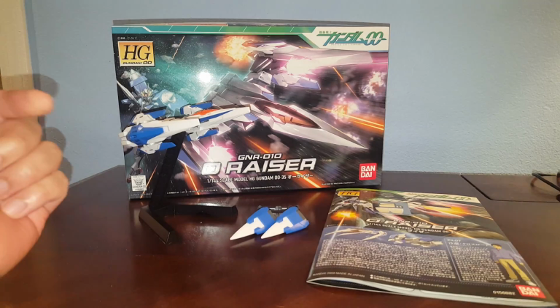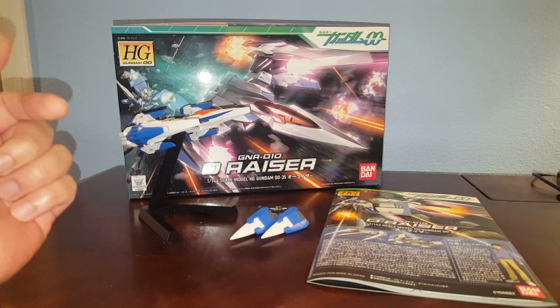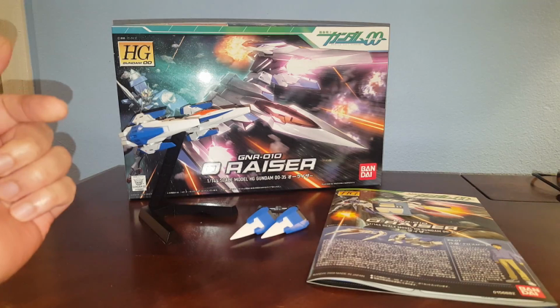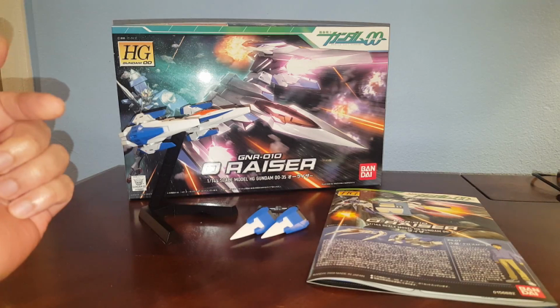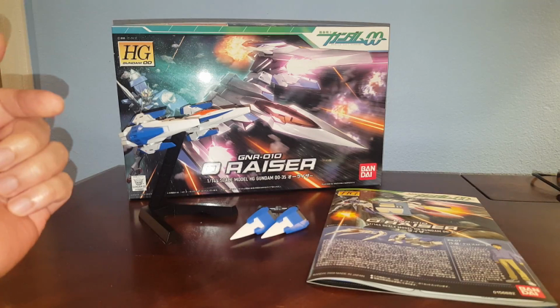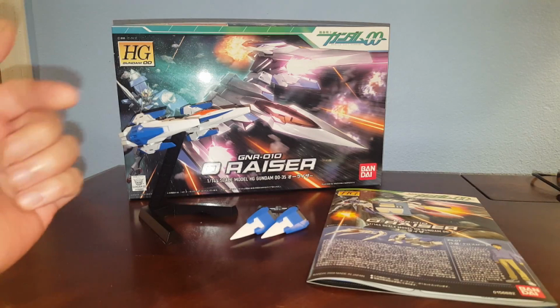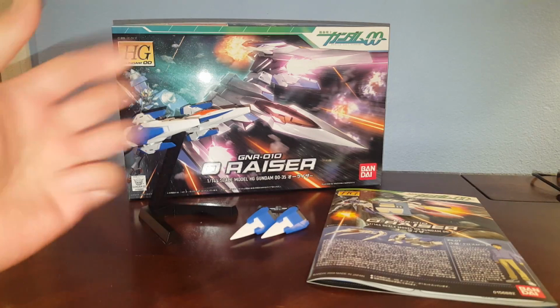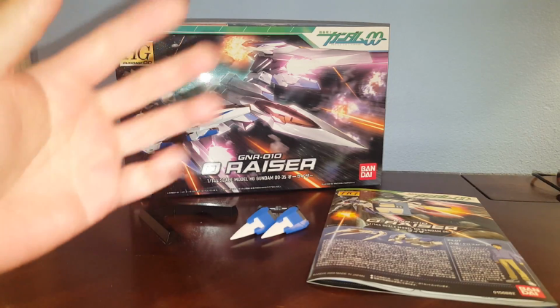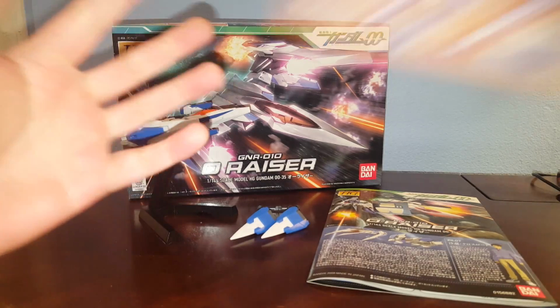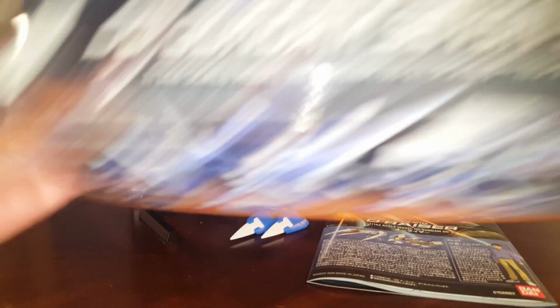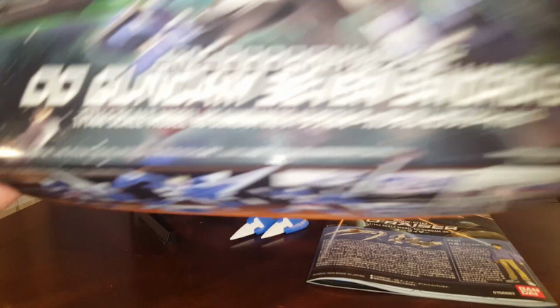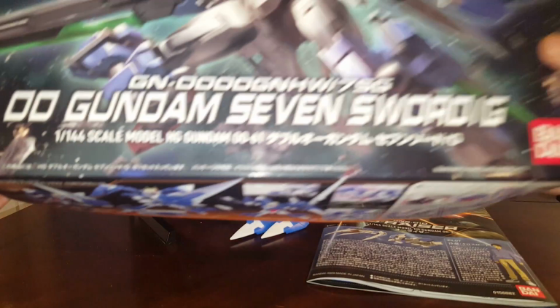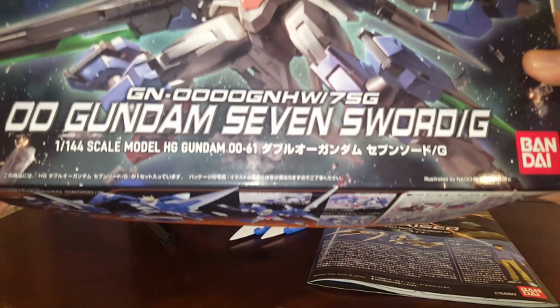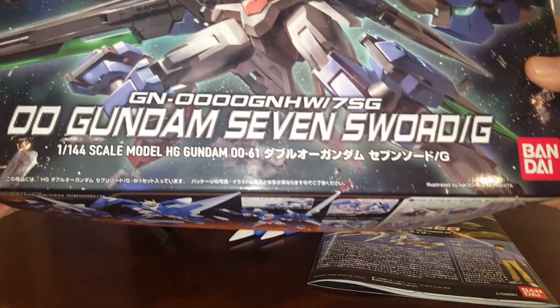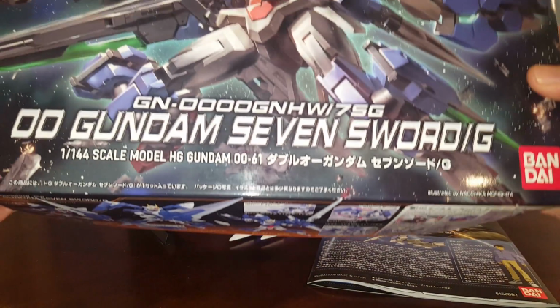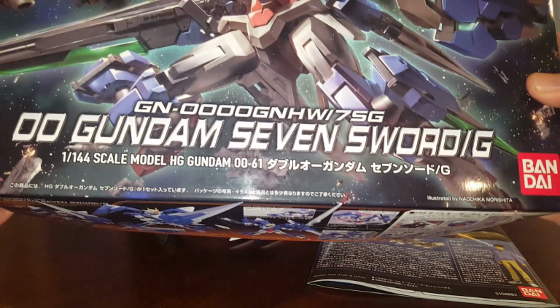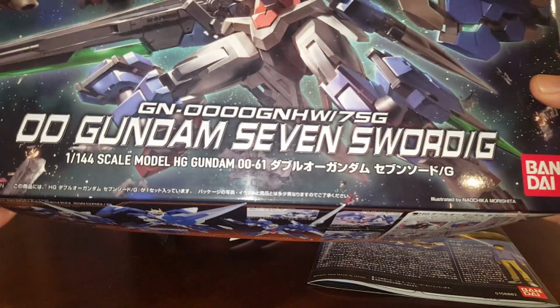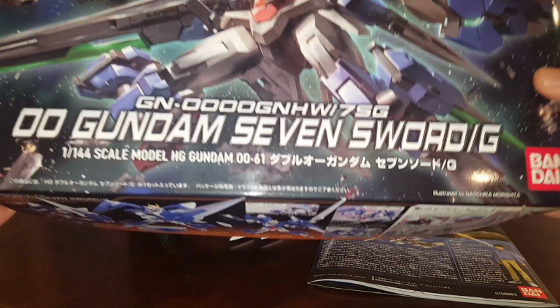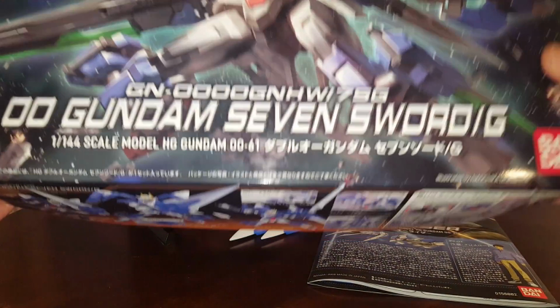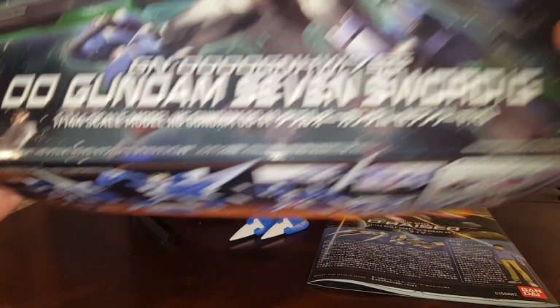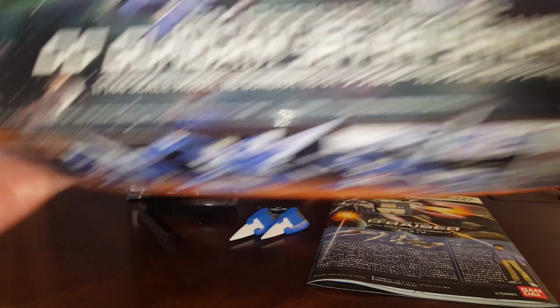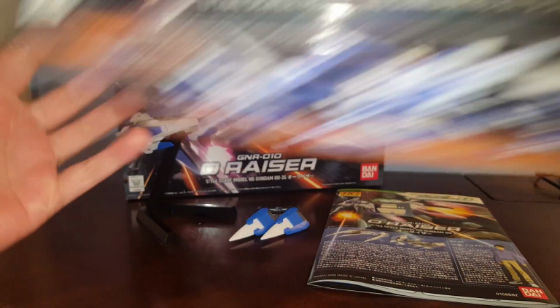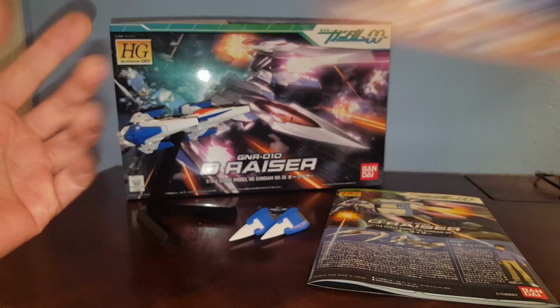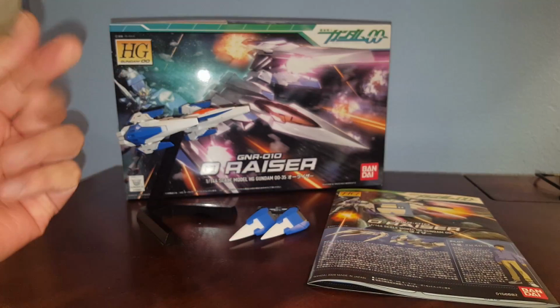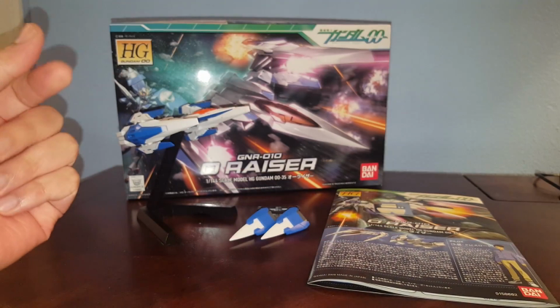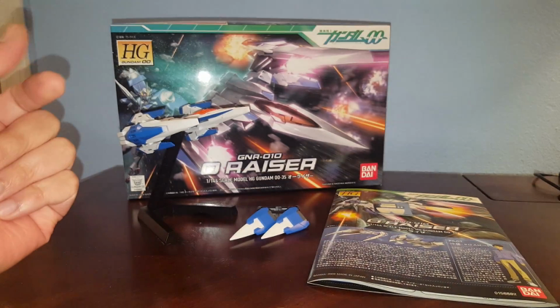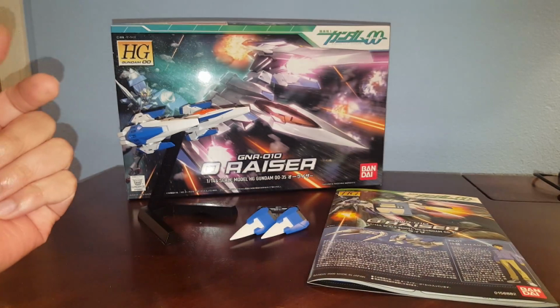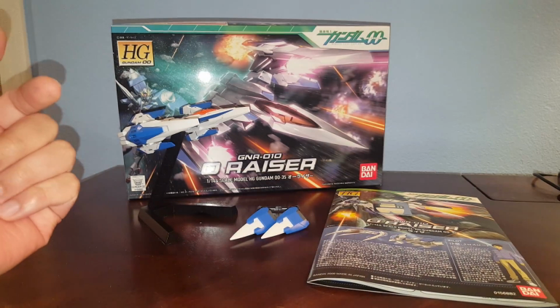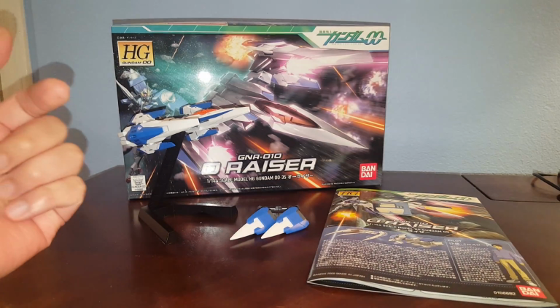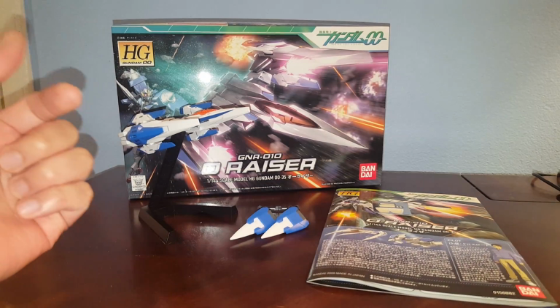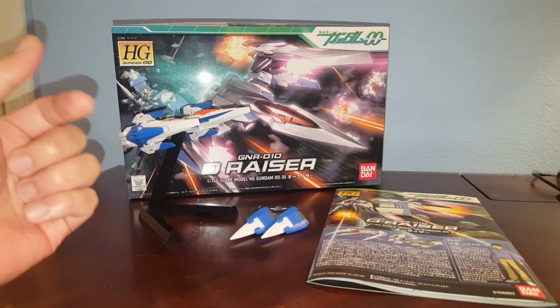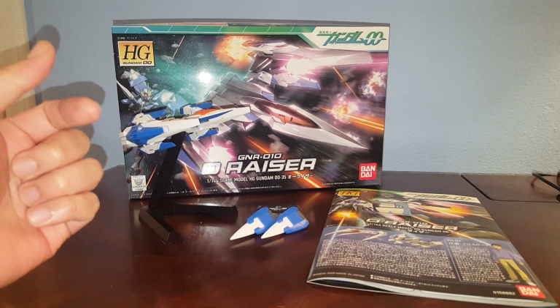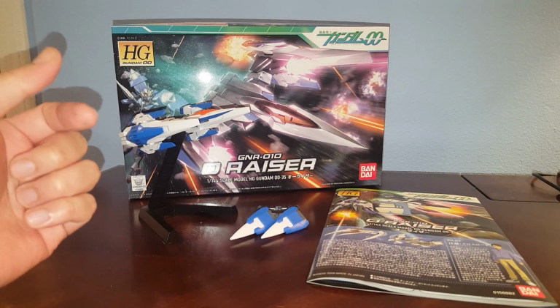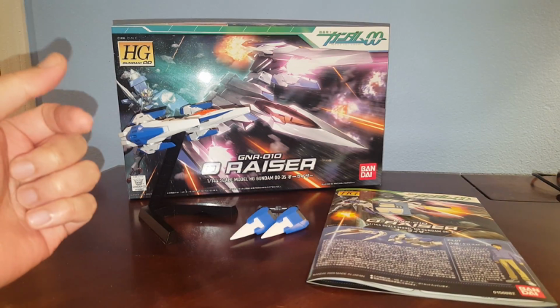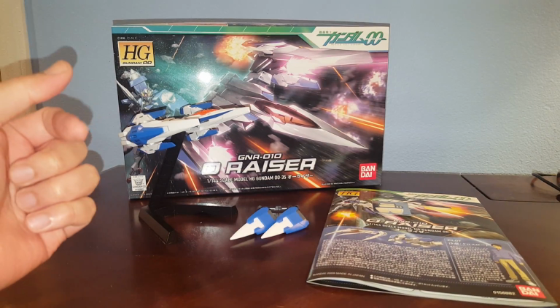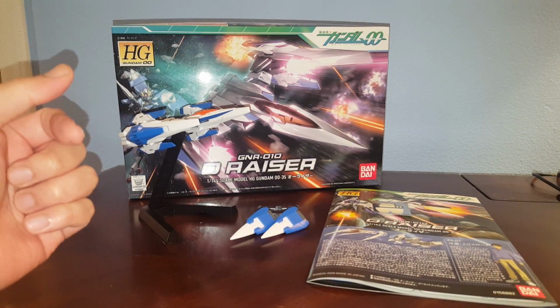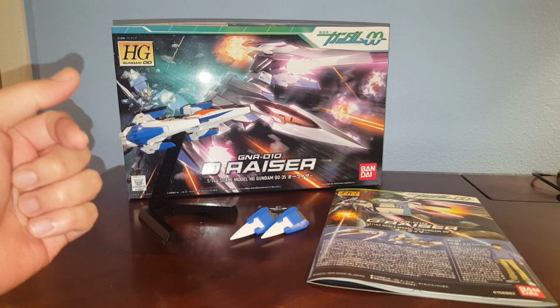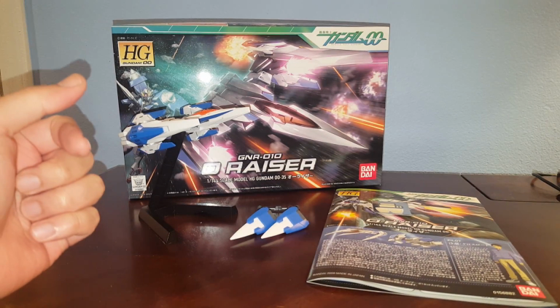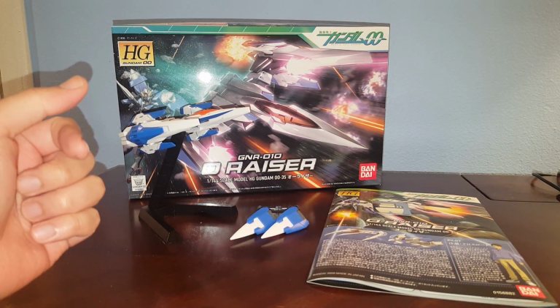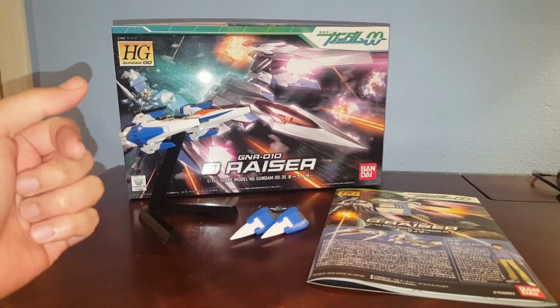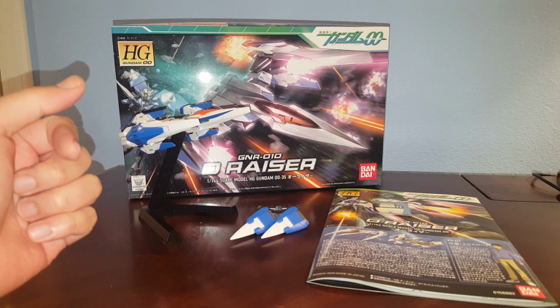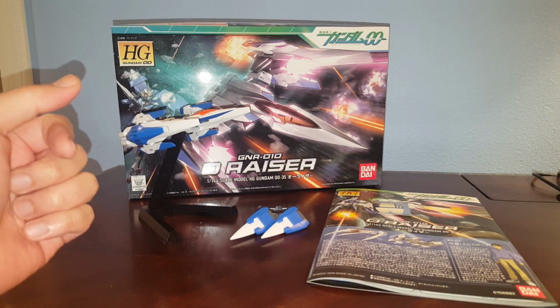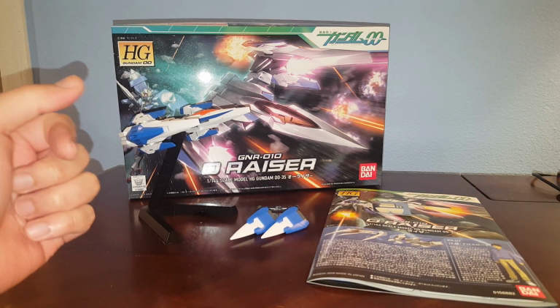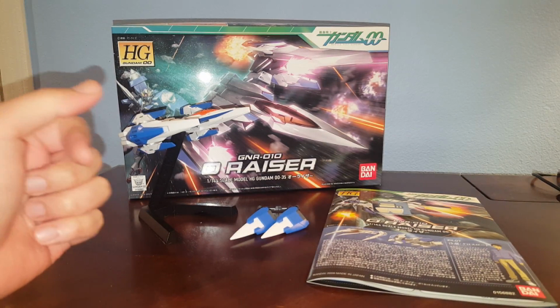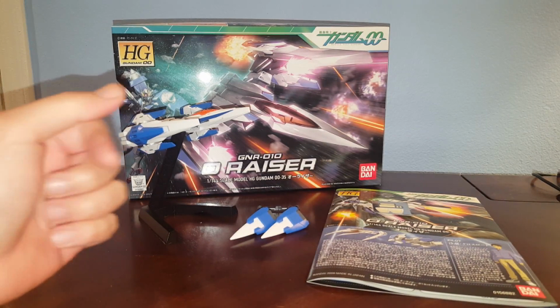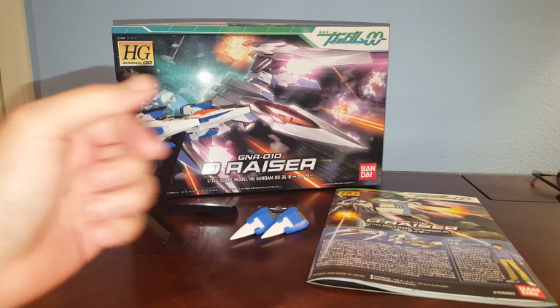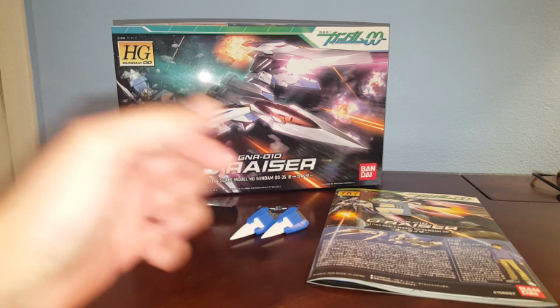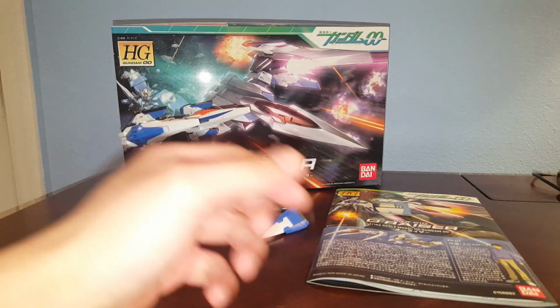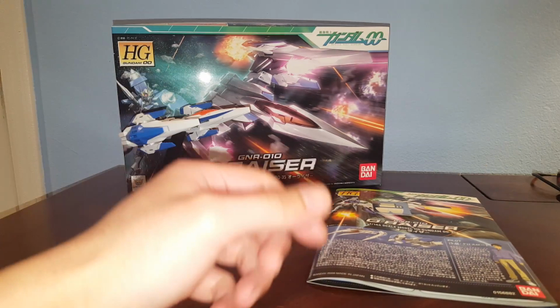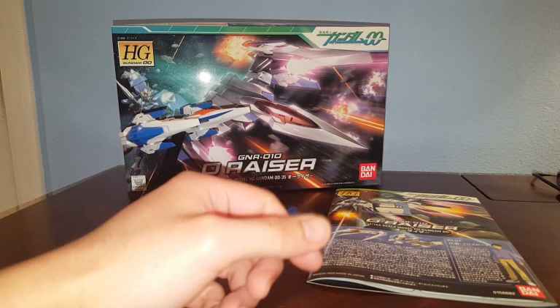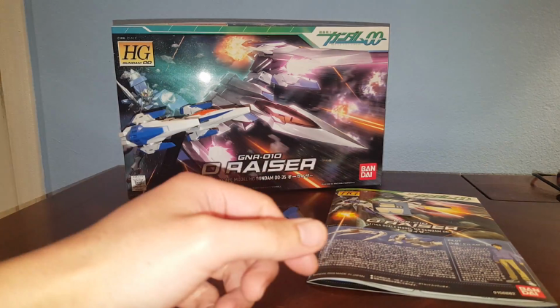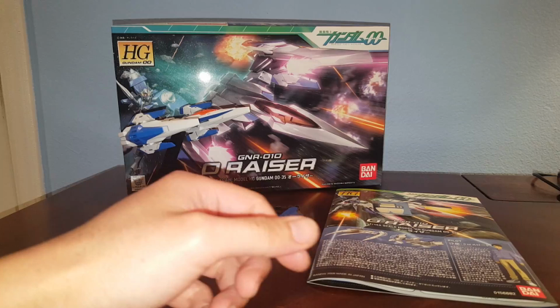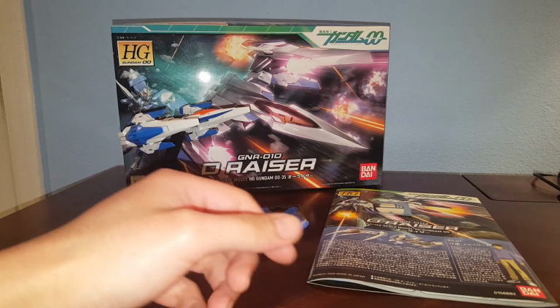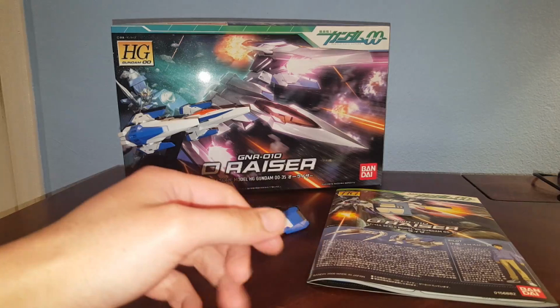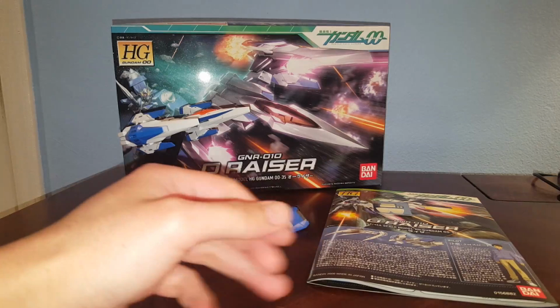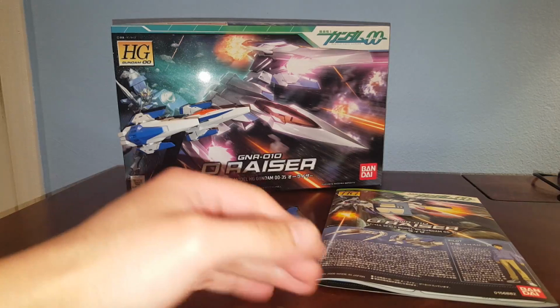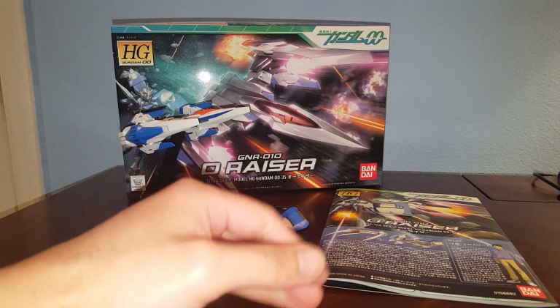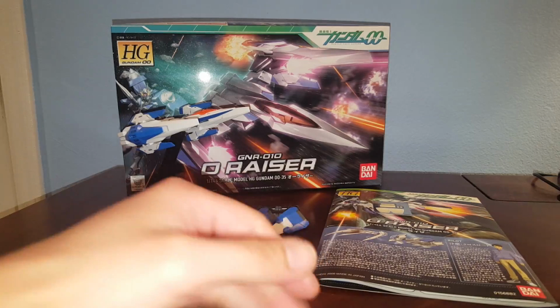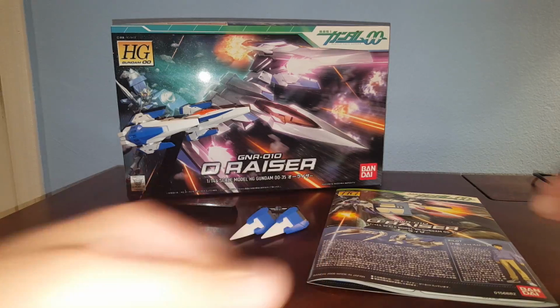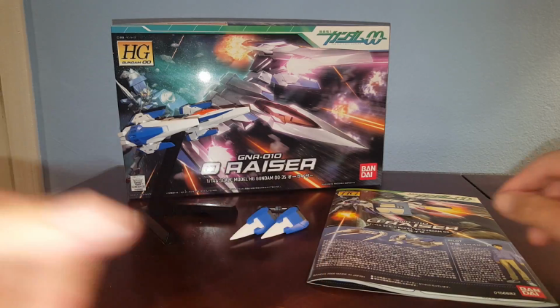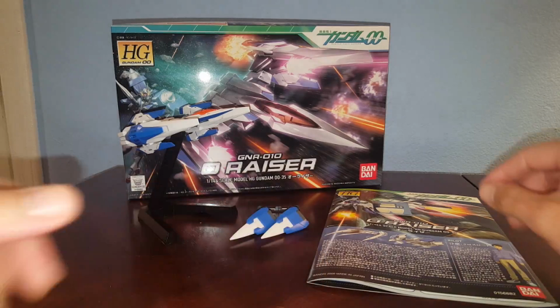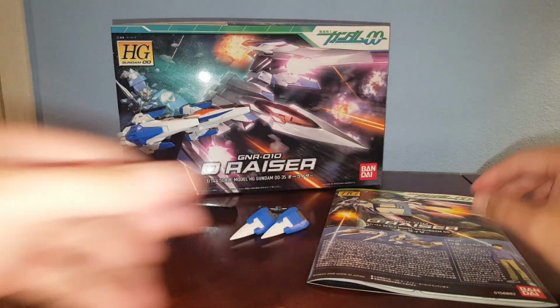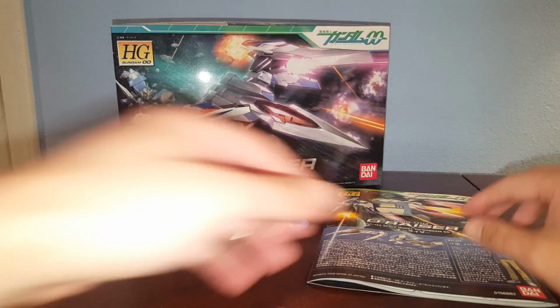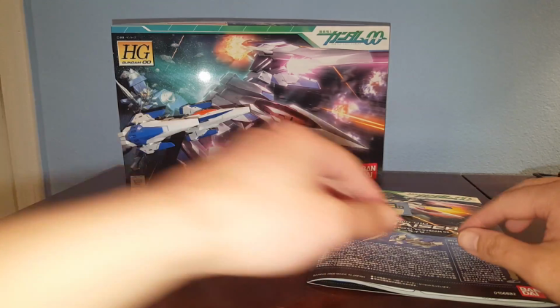I haven't built this kit yet. I'll be building this soon after I finish the Unicorn for my other customer James.